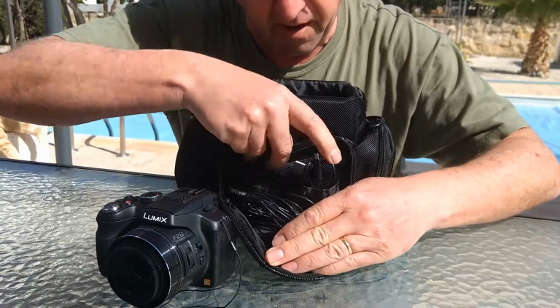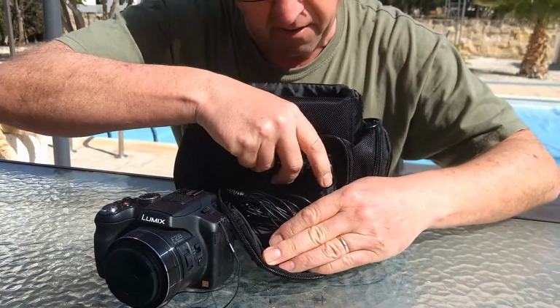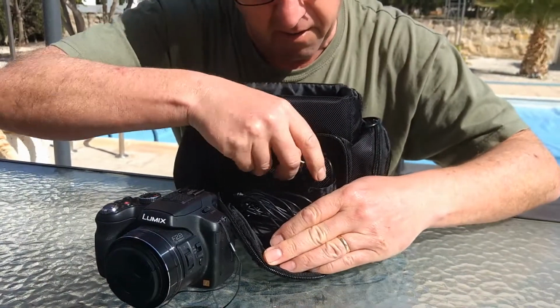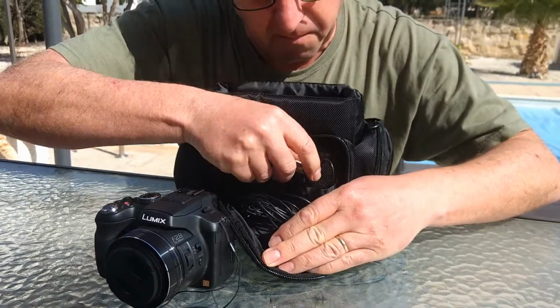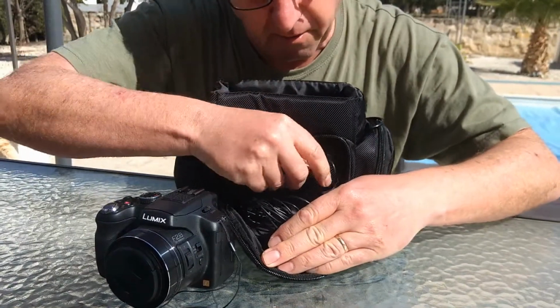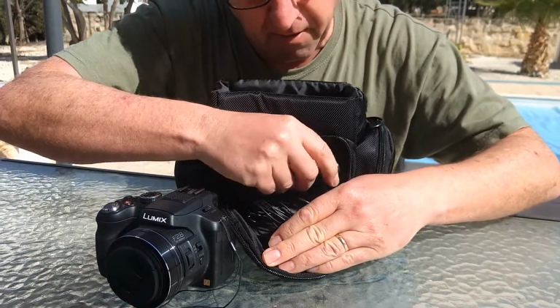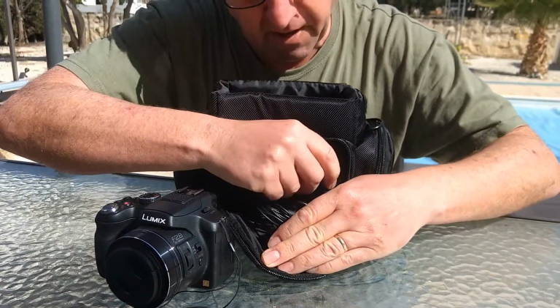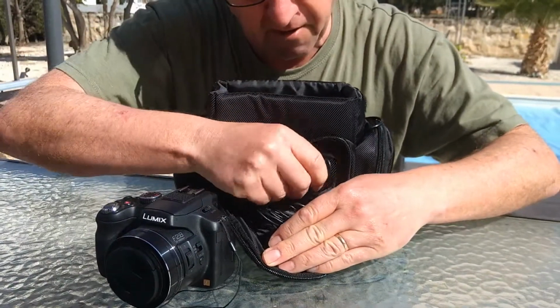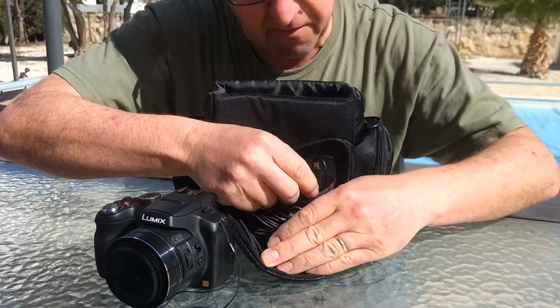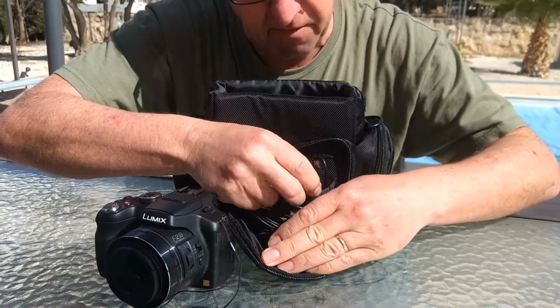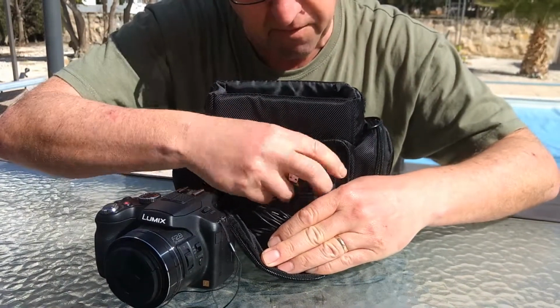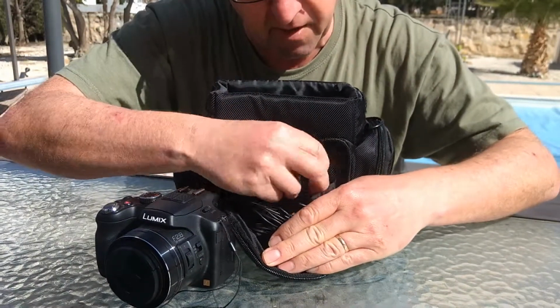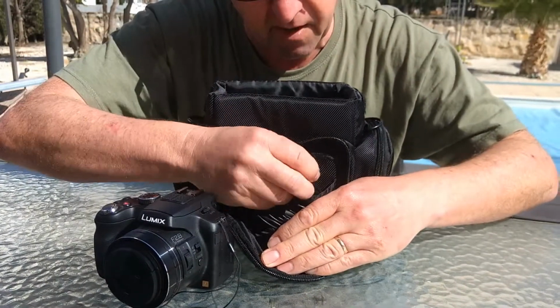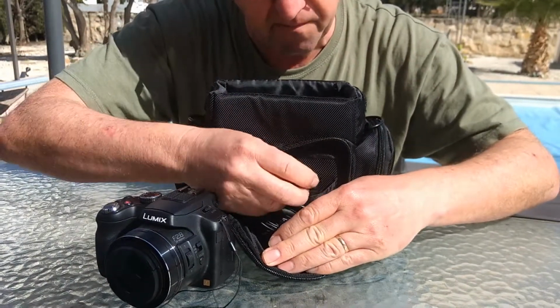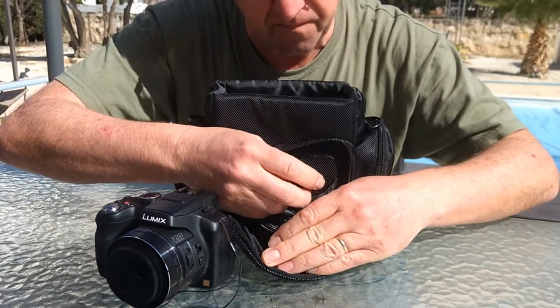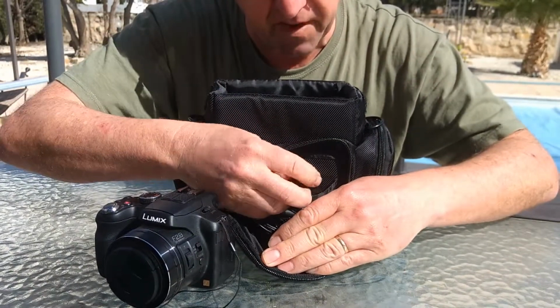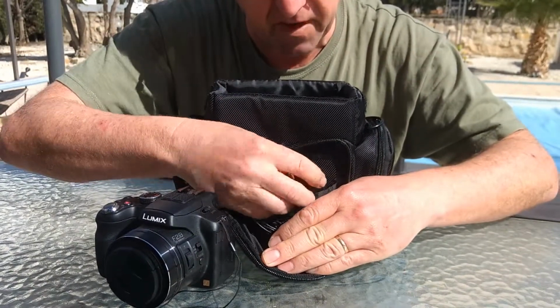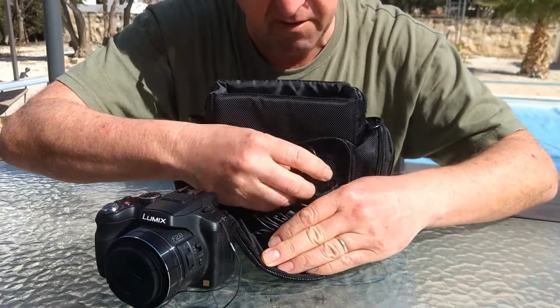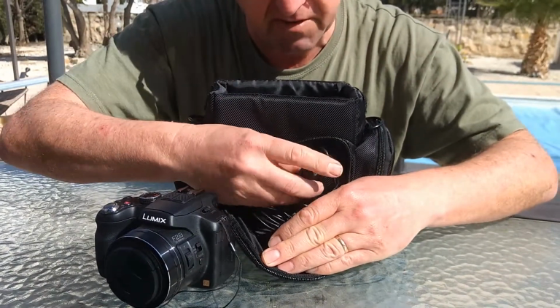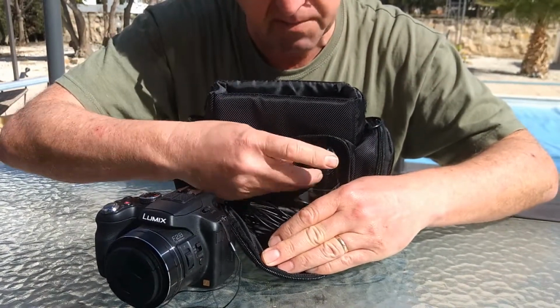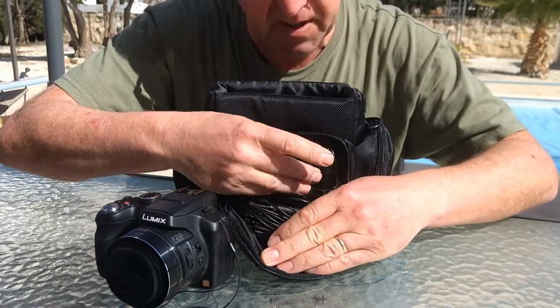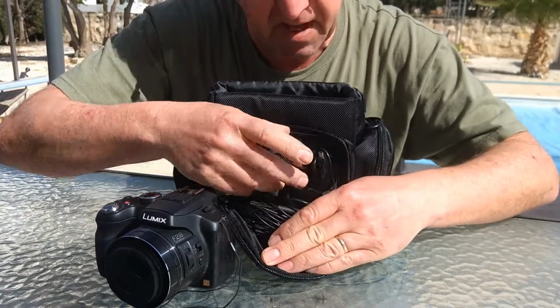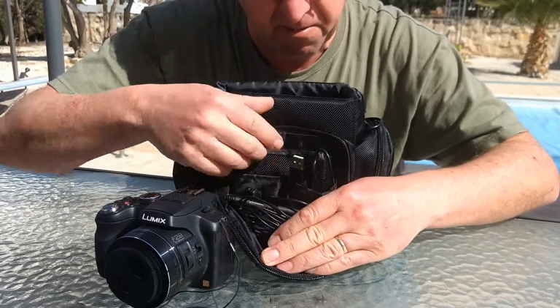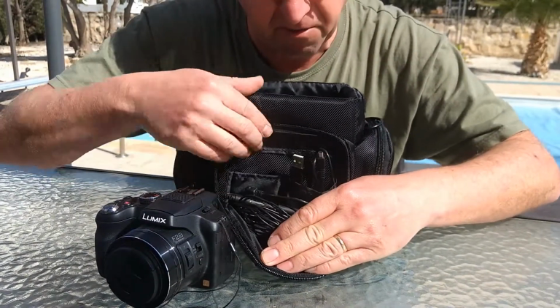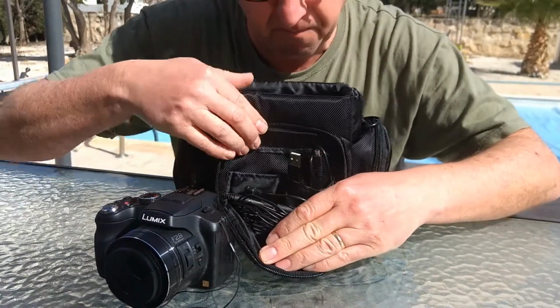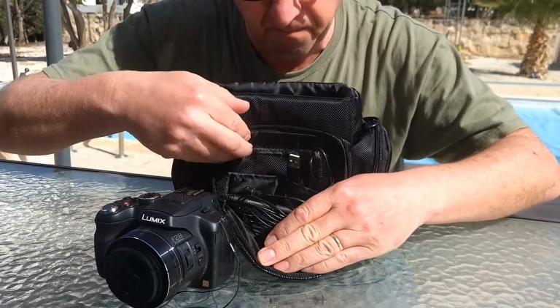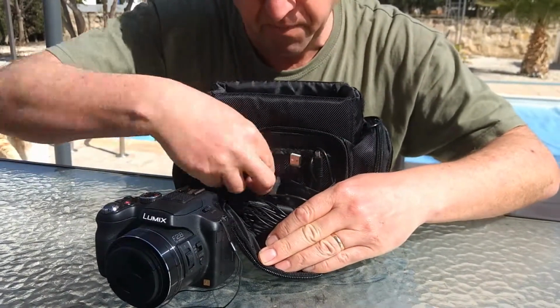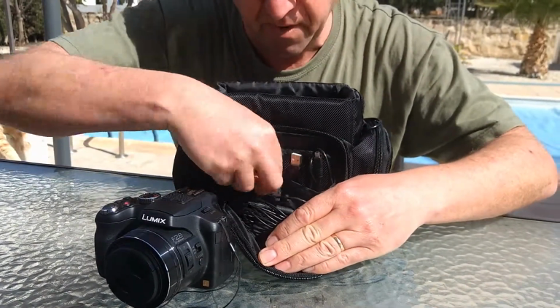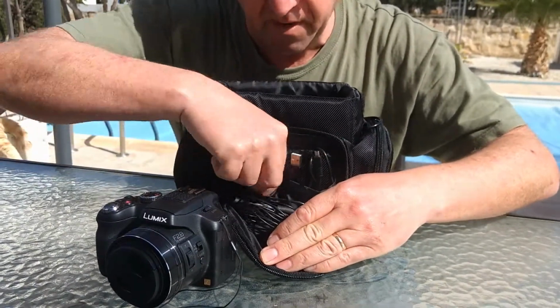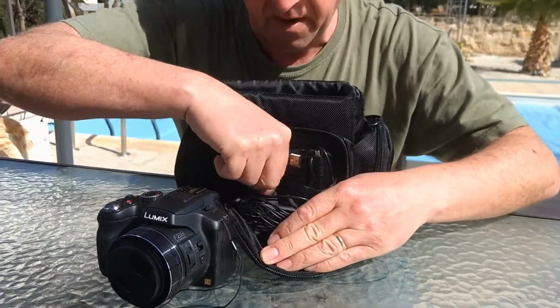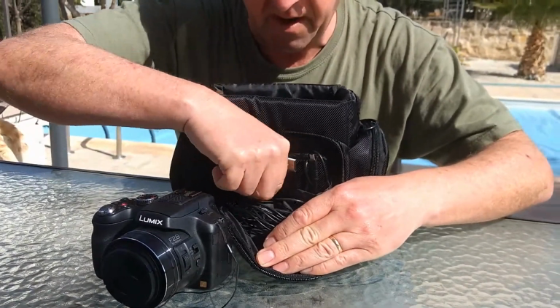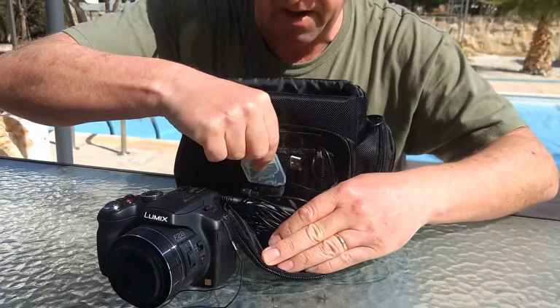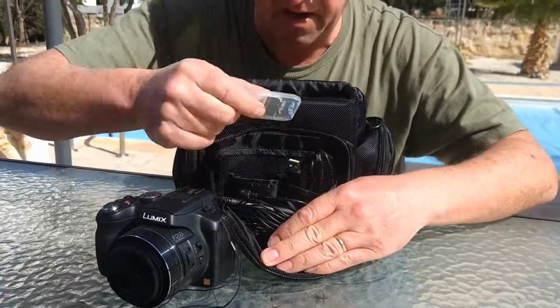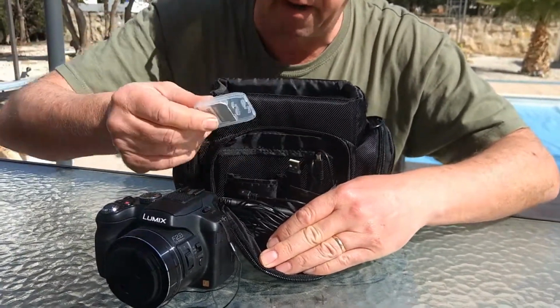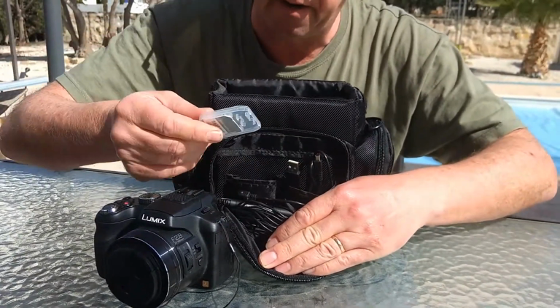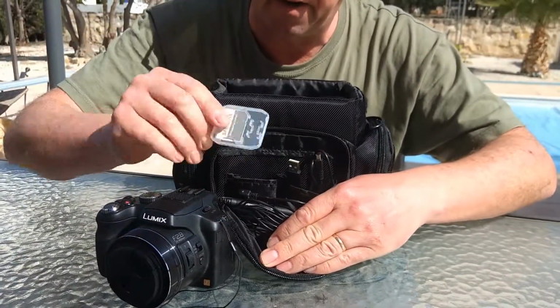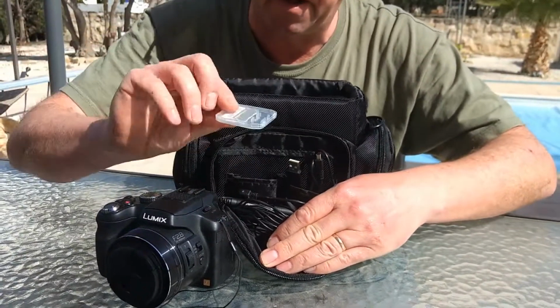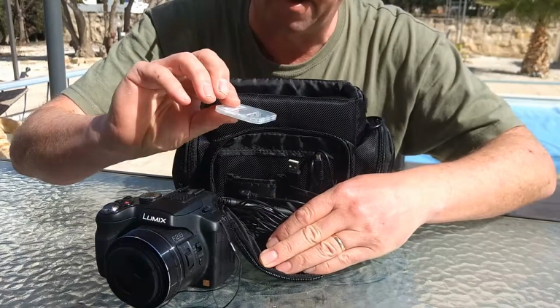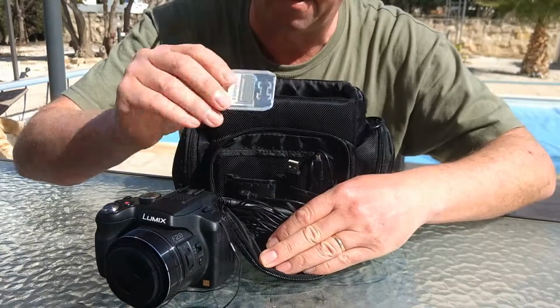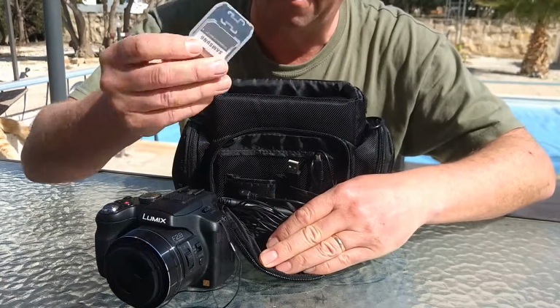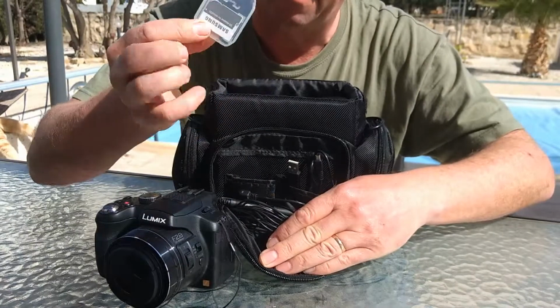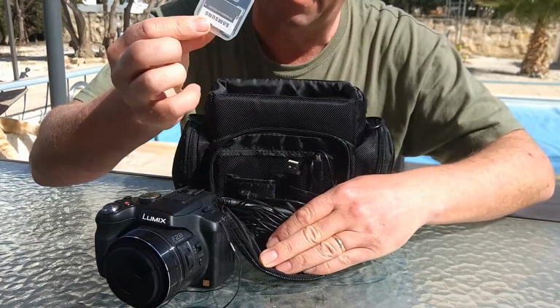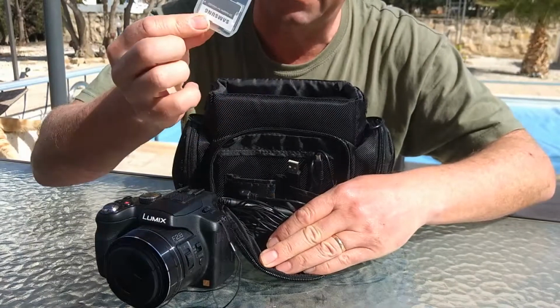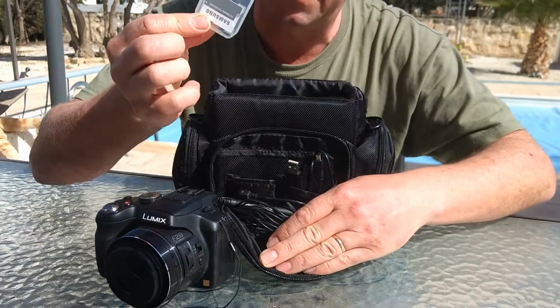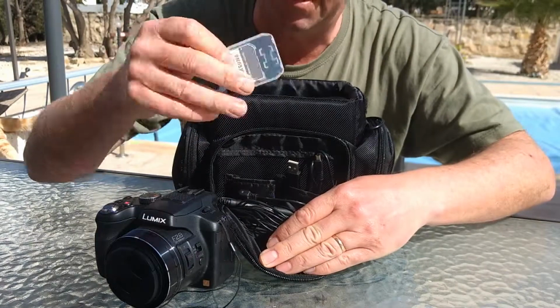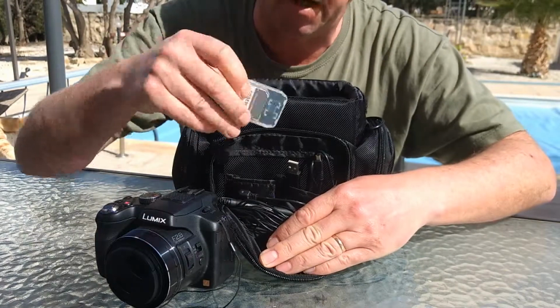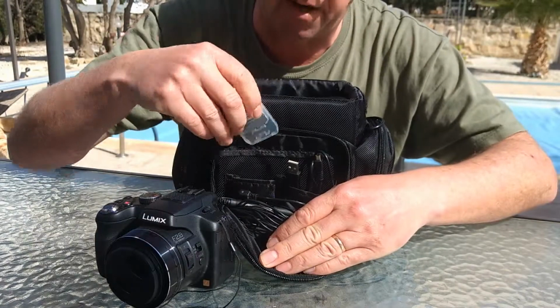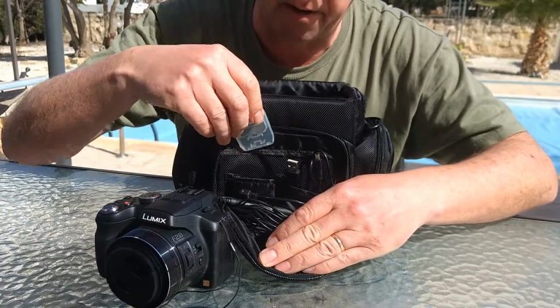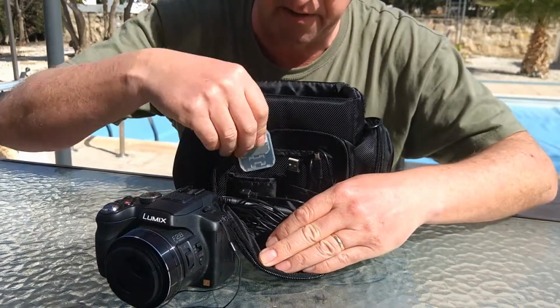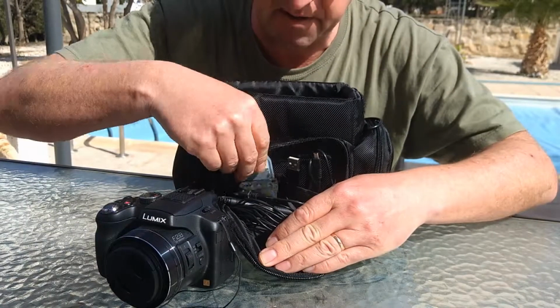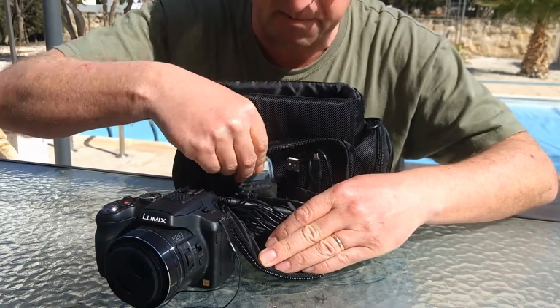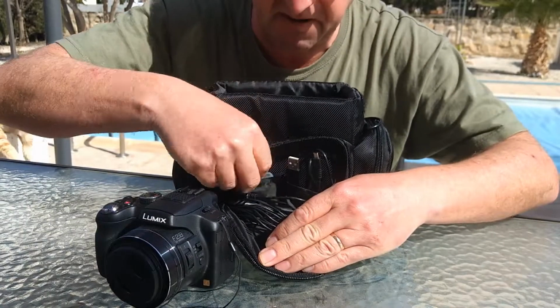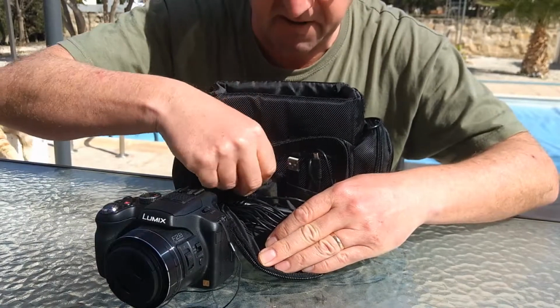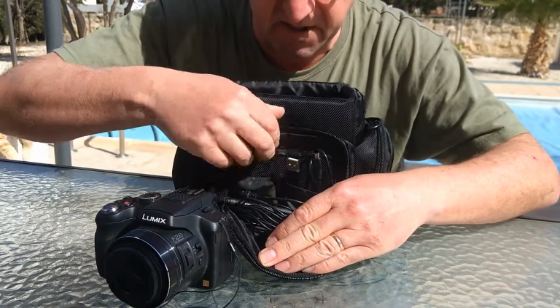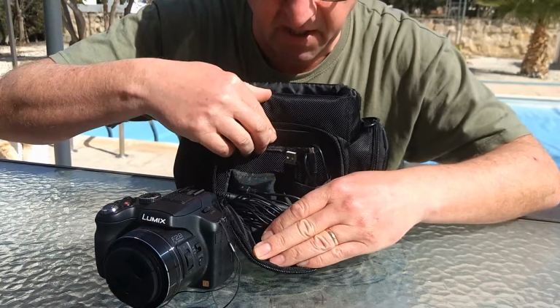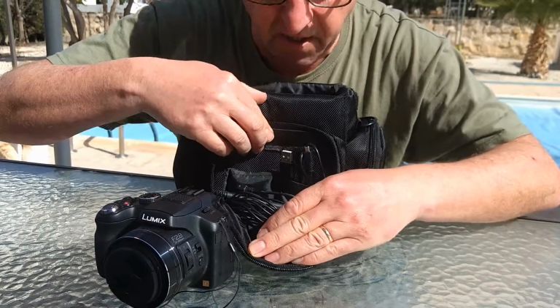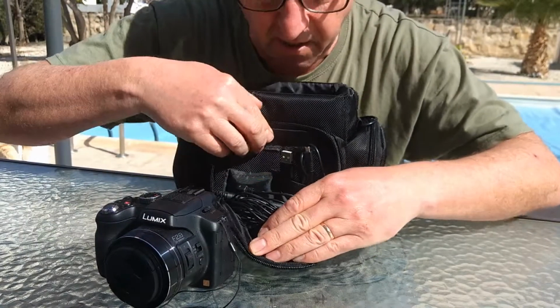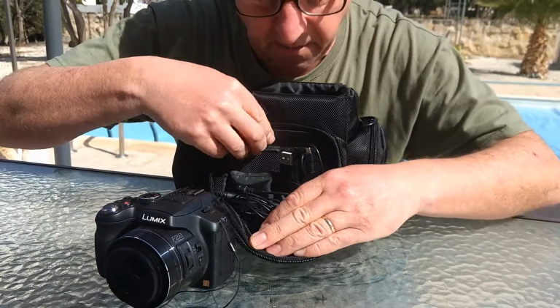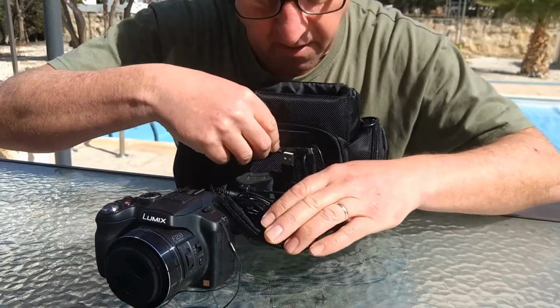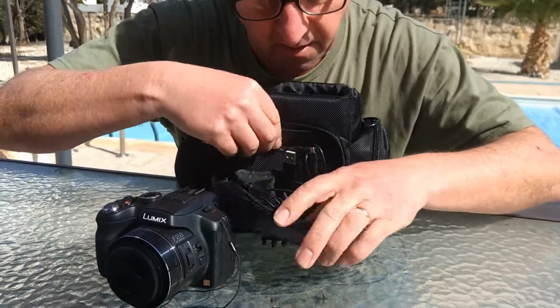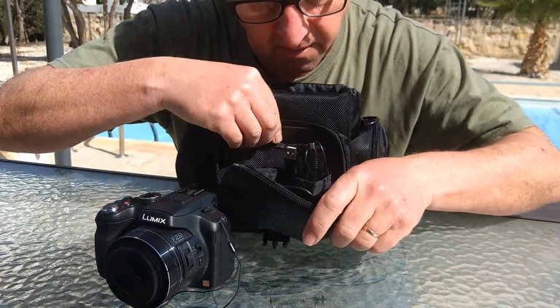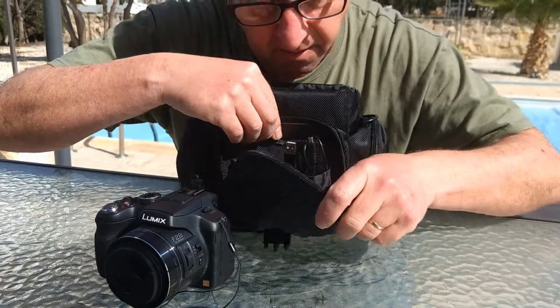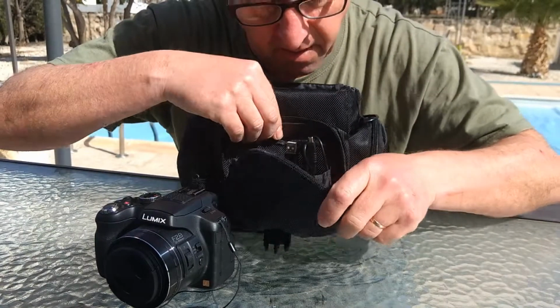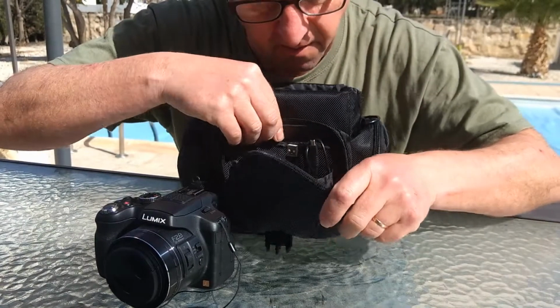I've got a little pocket there — I've got the USB cable and a spare SD card in there.